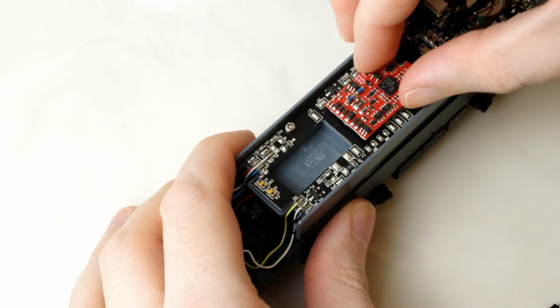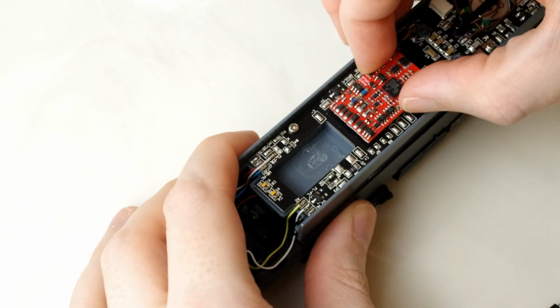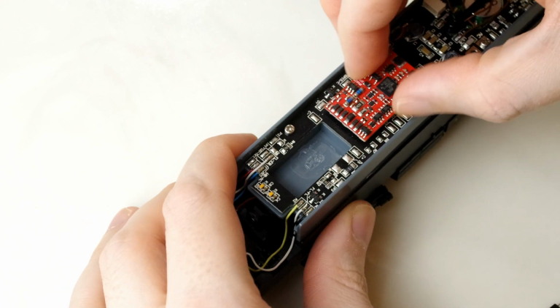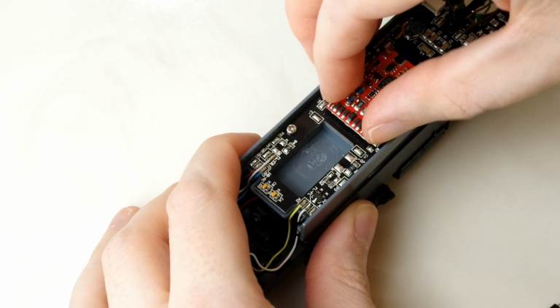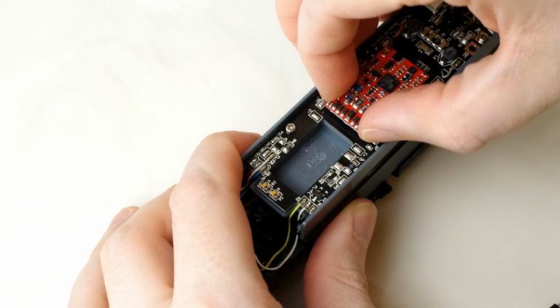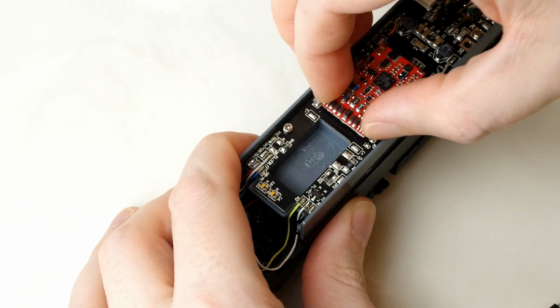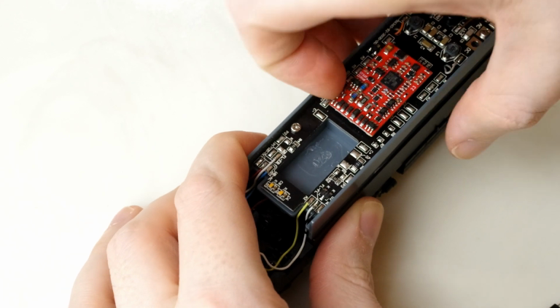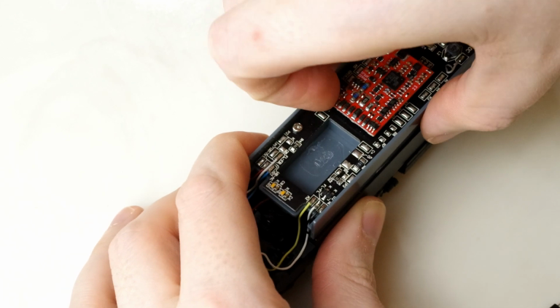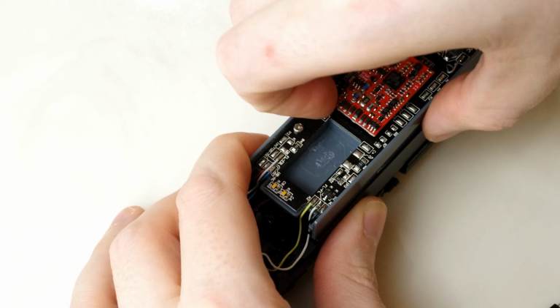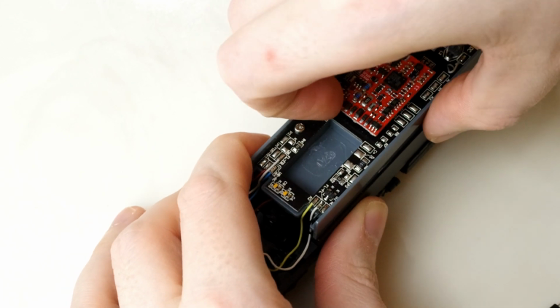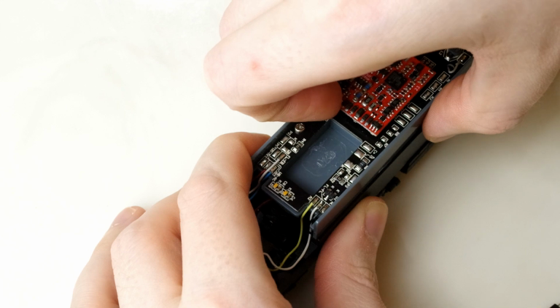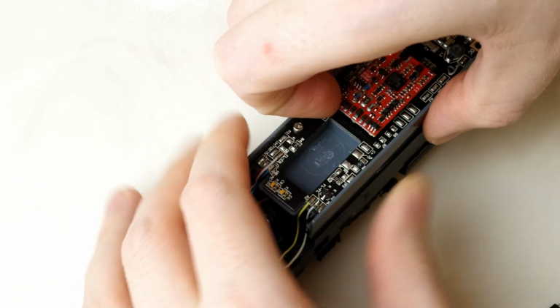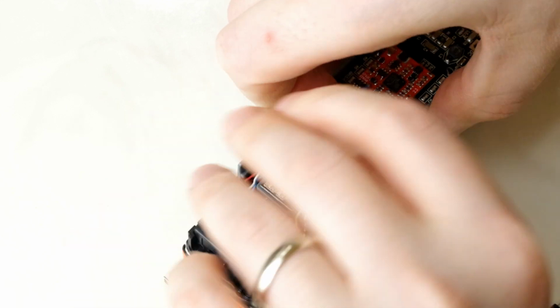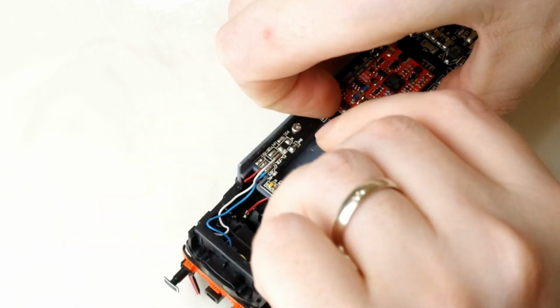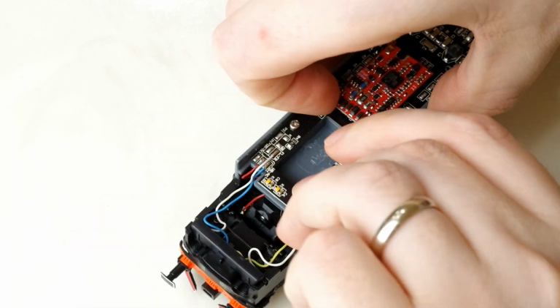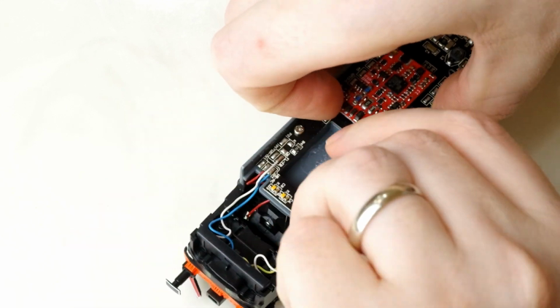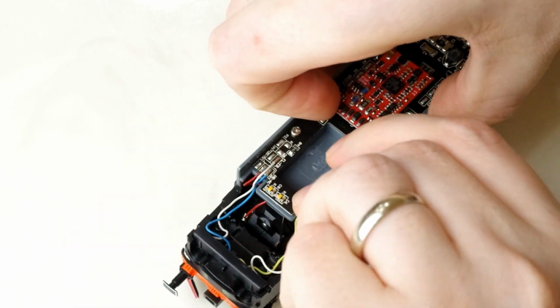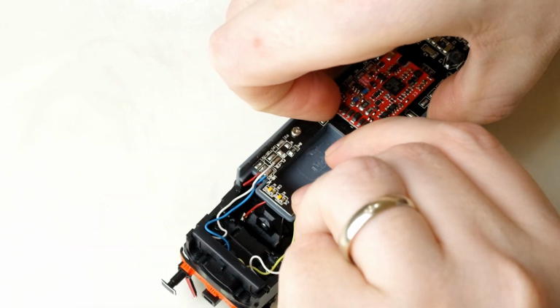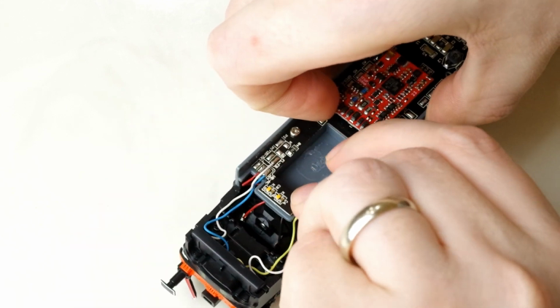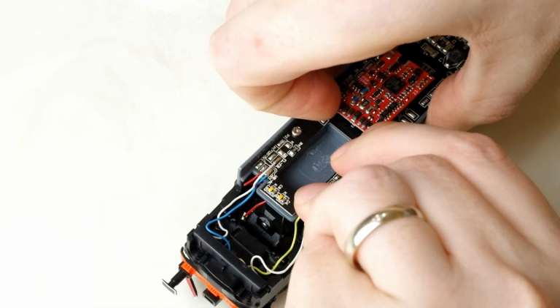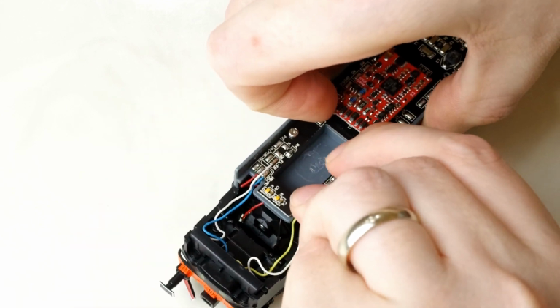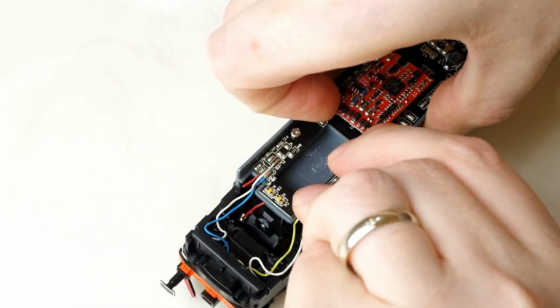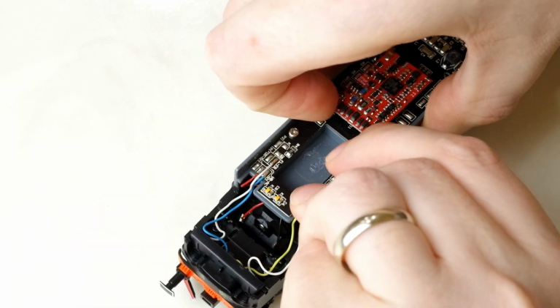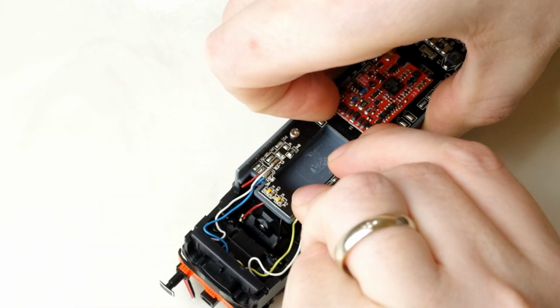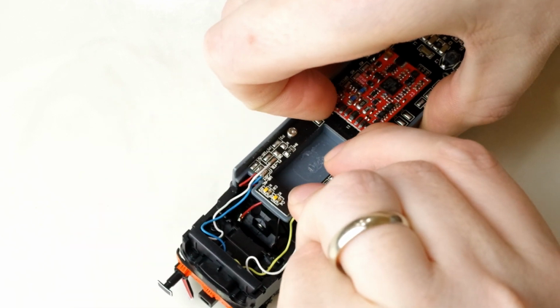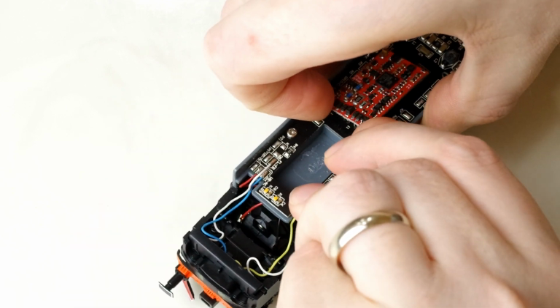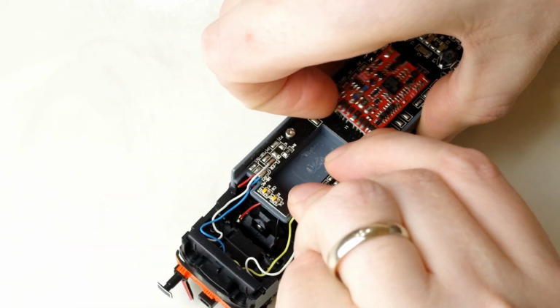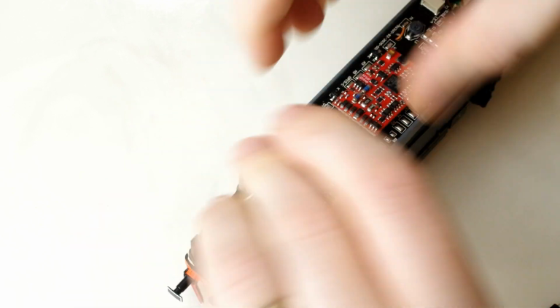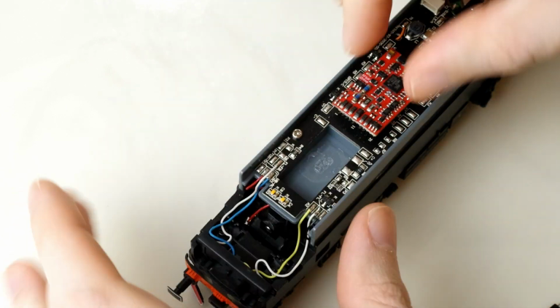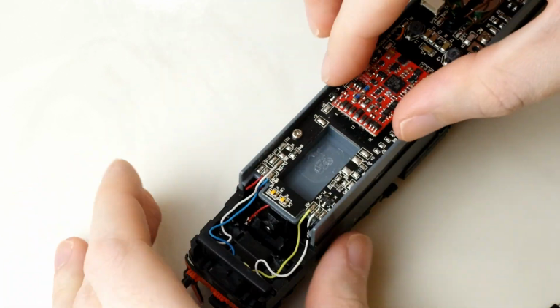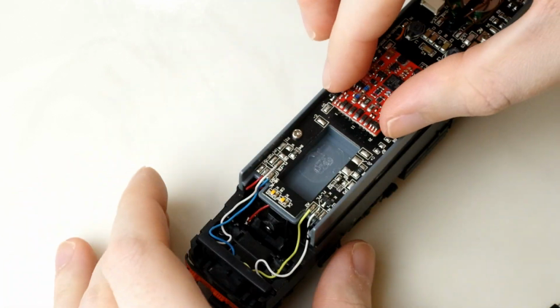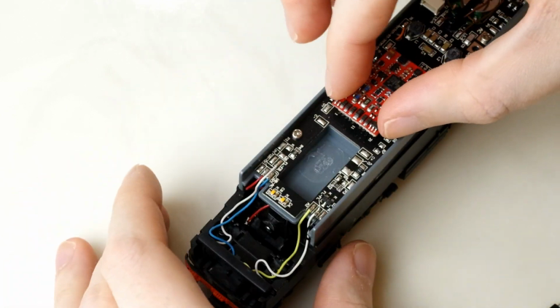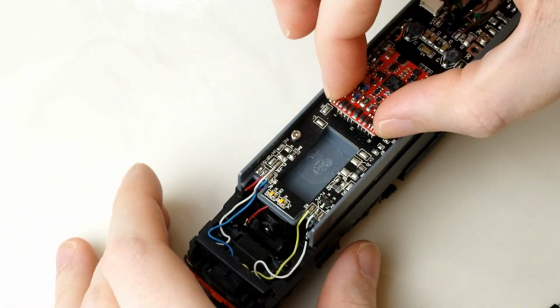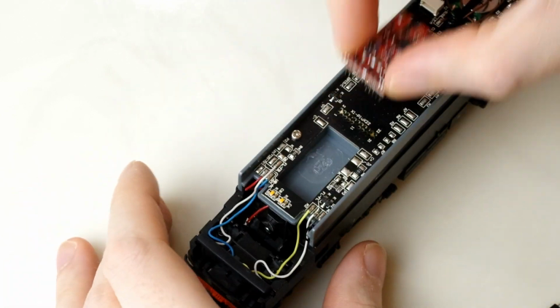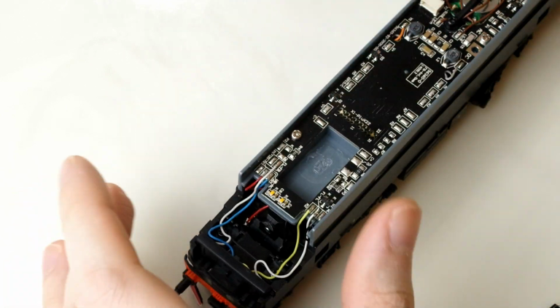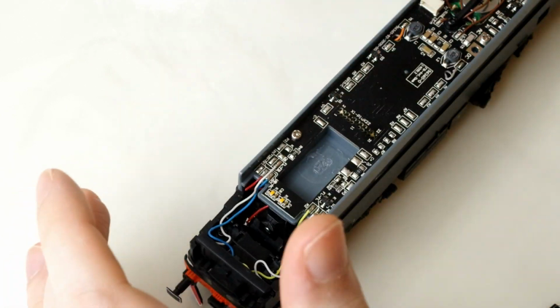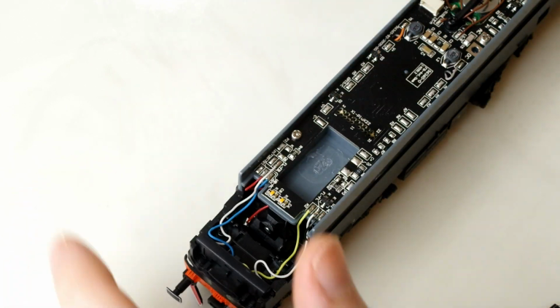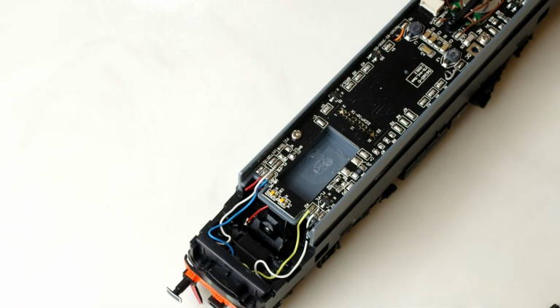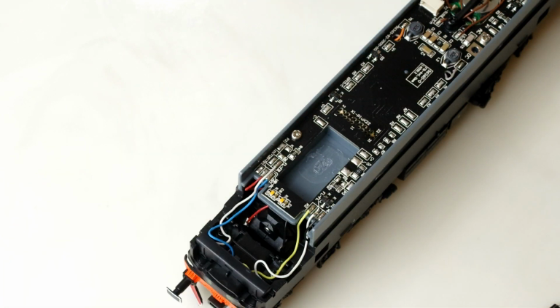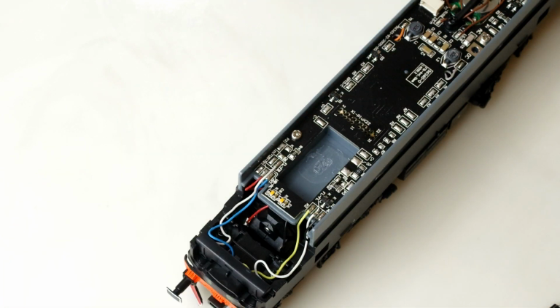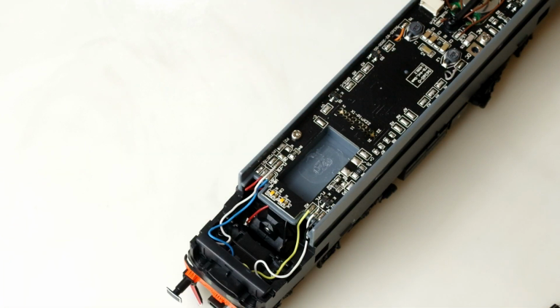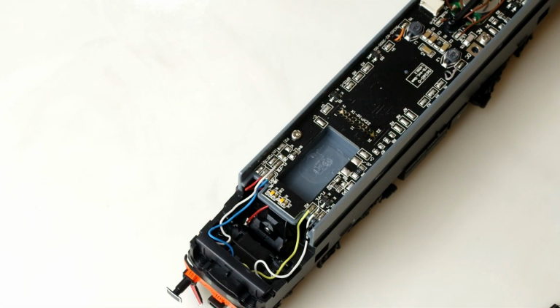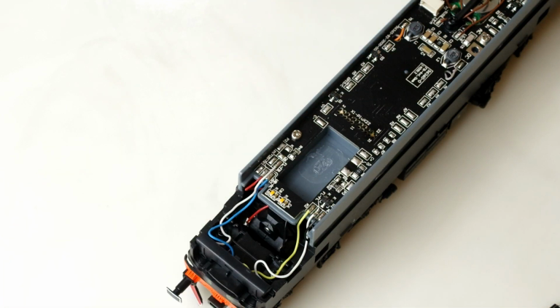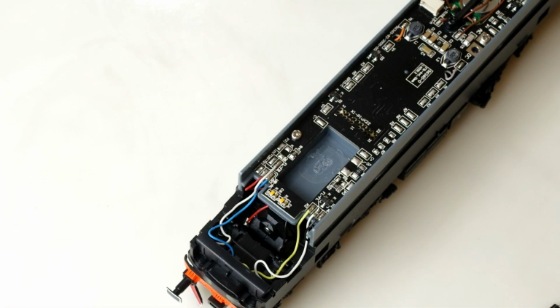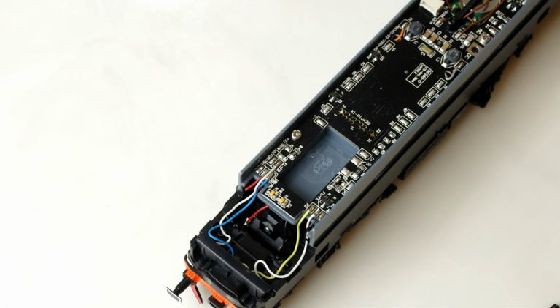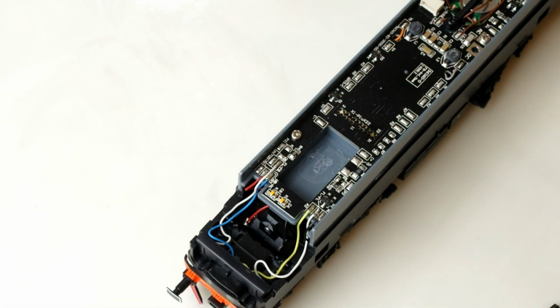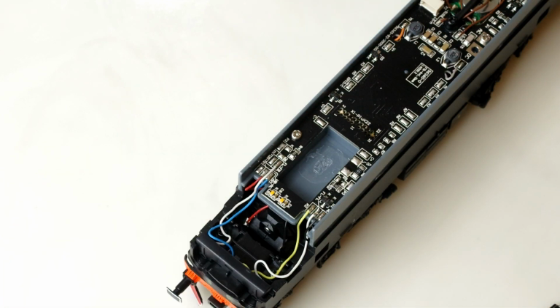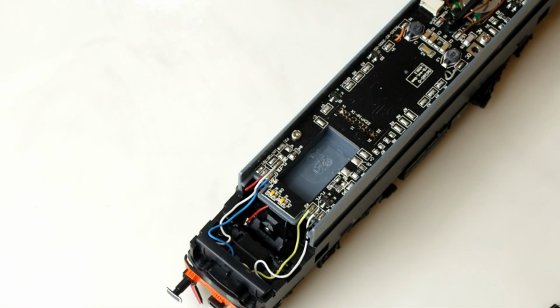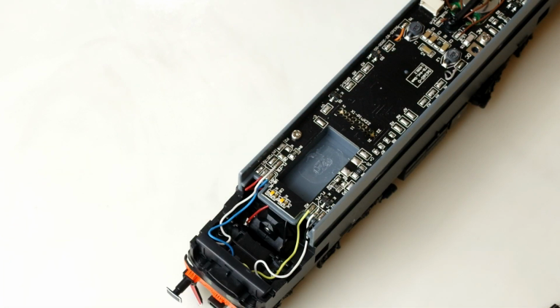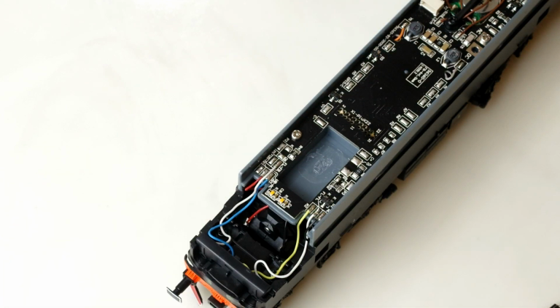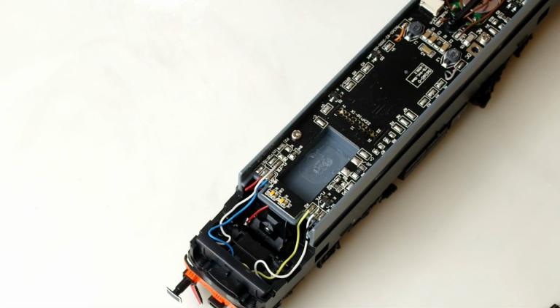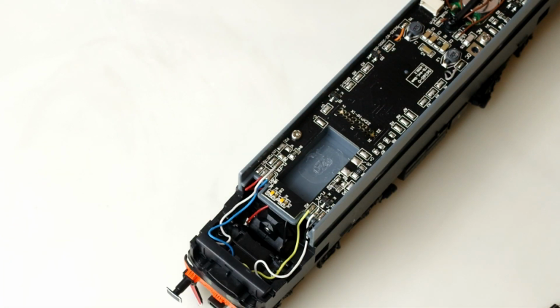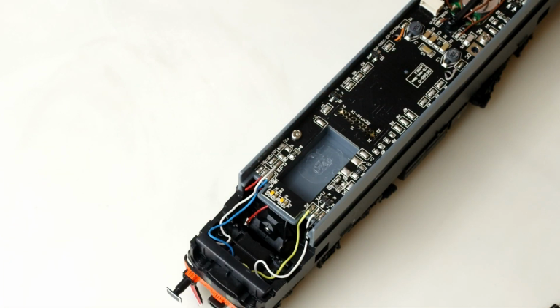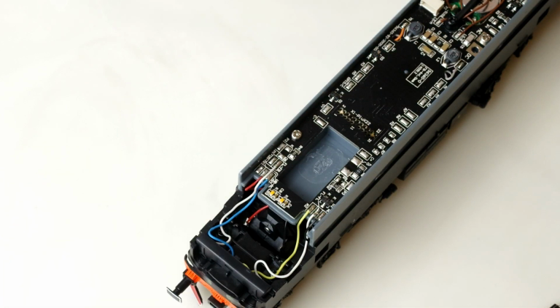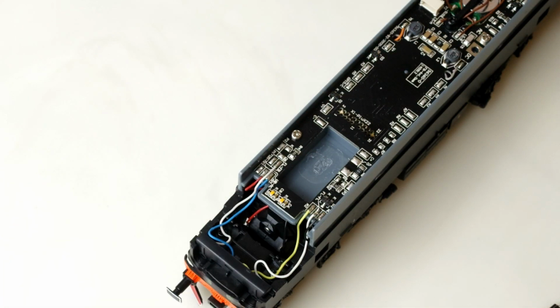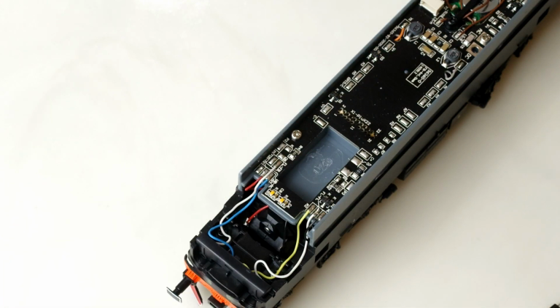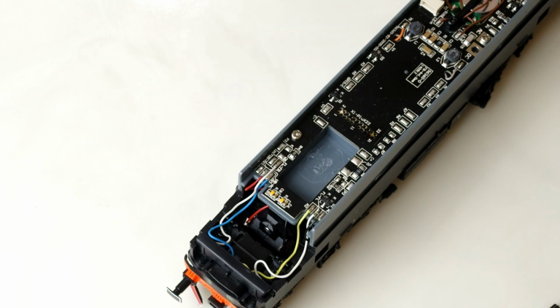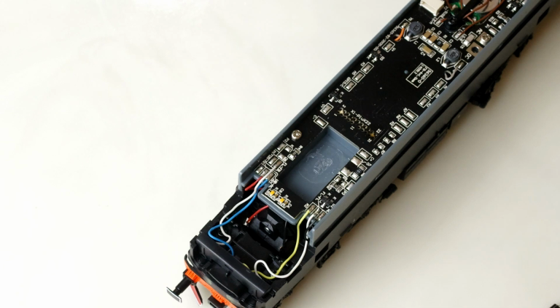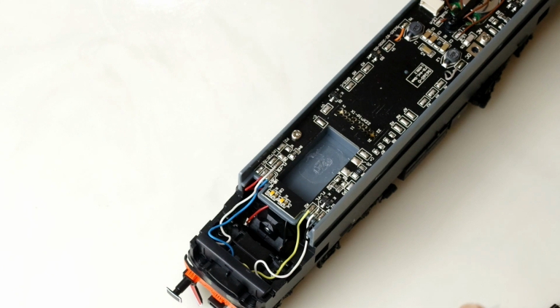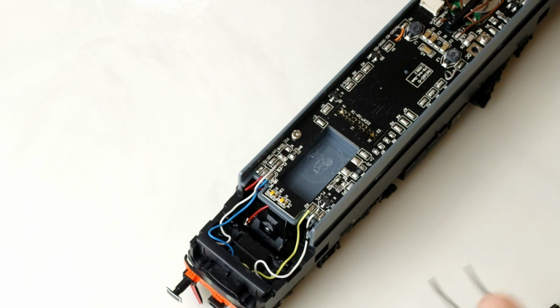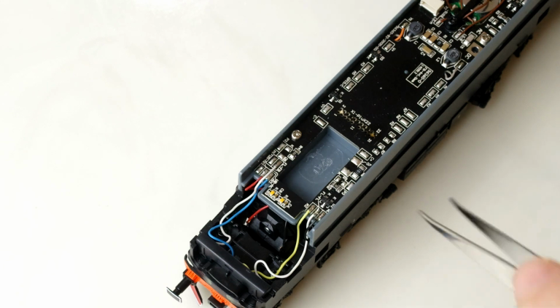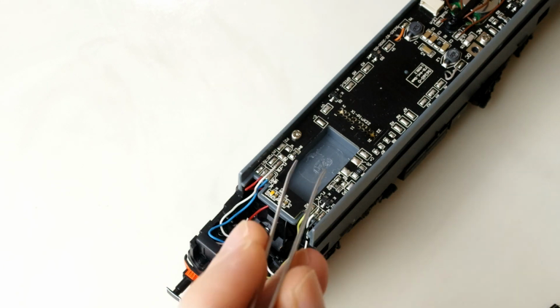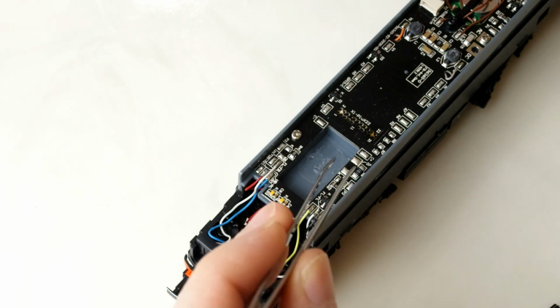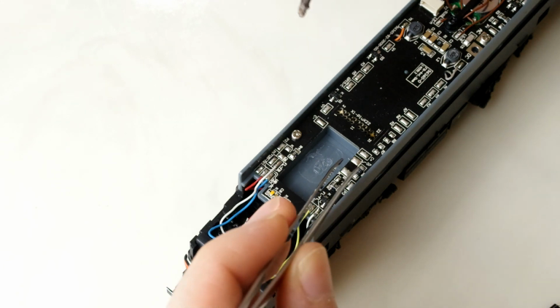Now that we know exactly what we need to do, we're ready to get started. I'll just remove the decoder to make things easier, and then jump right in.